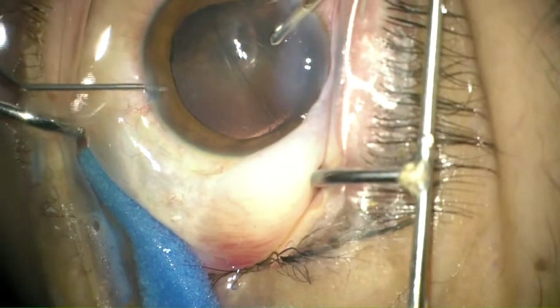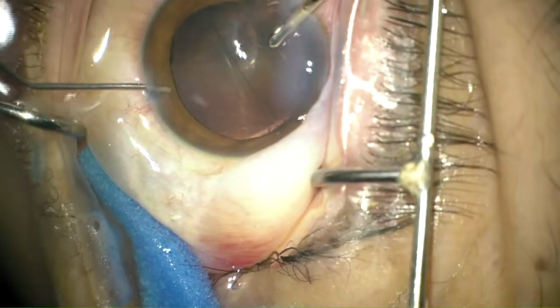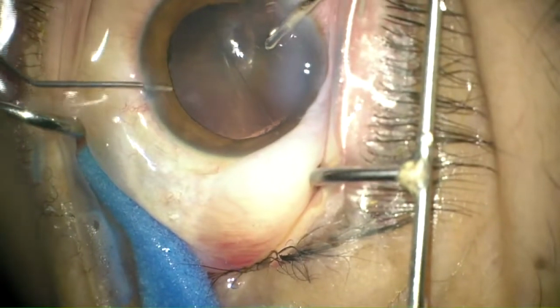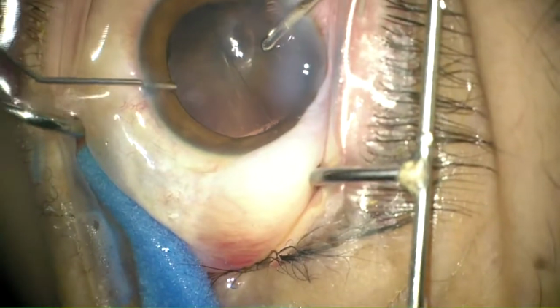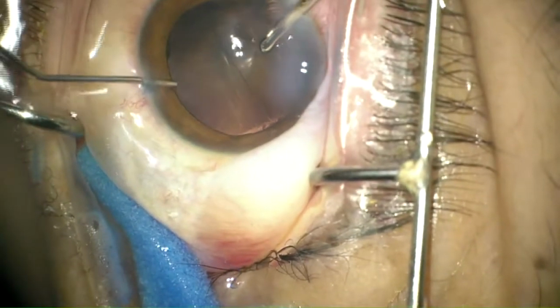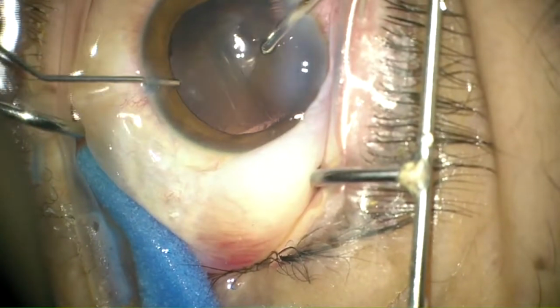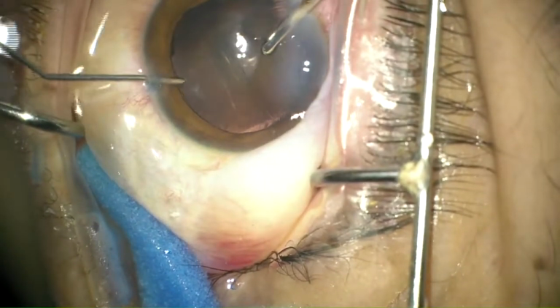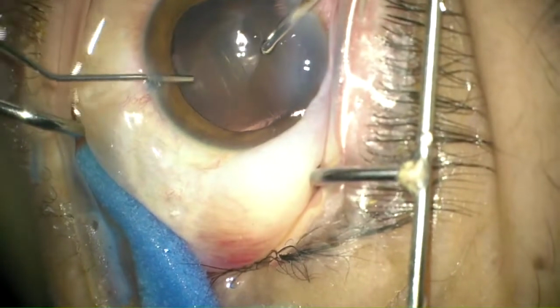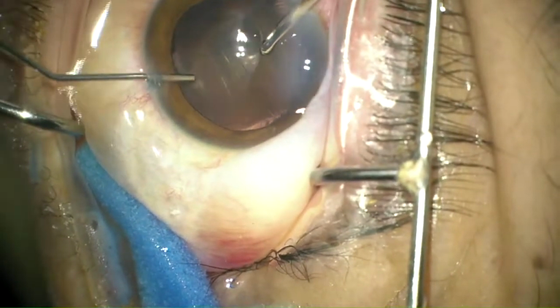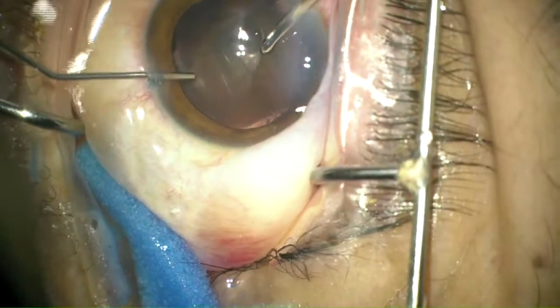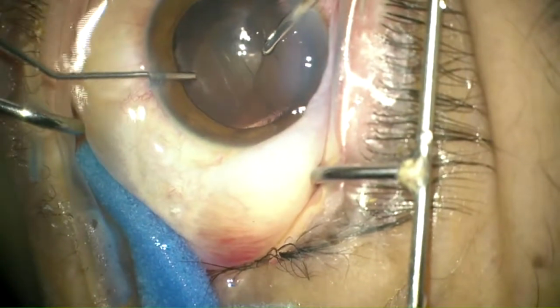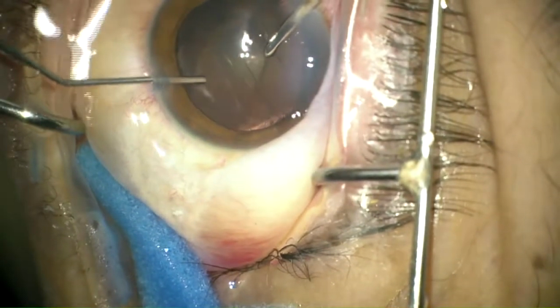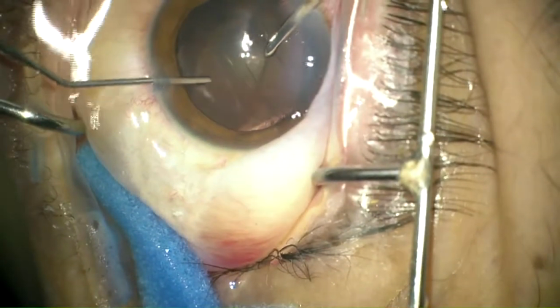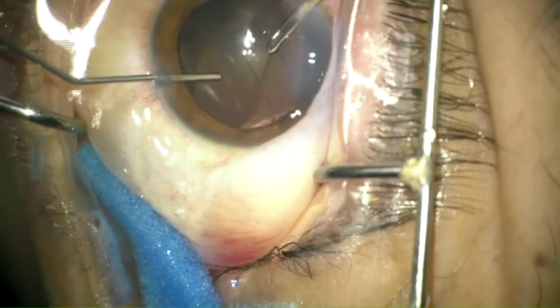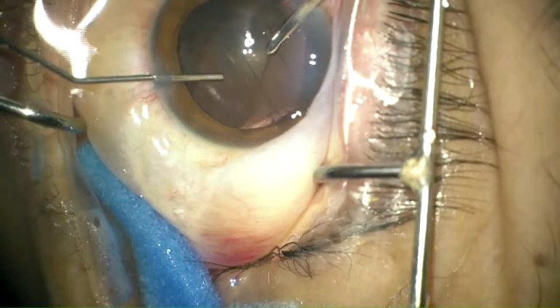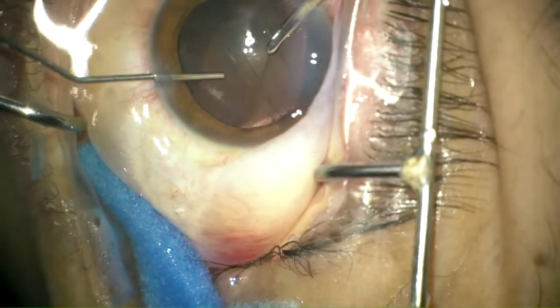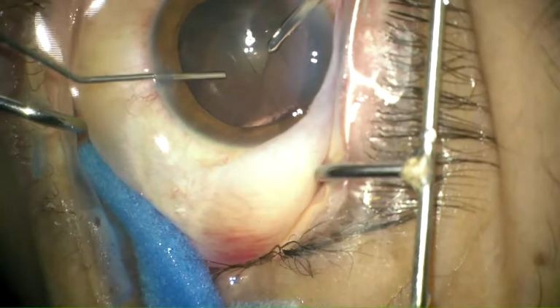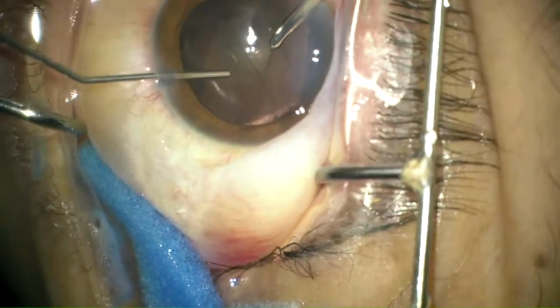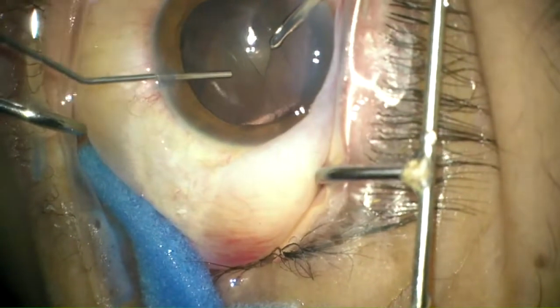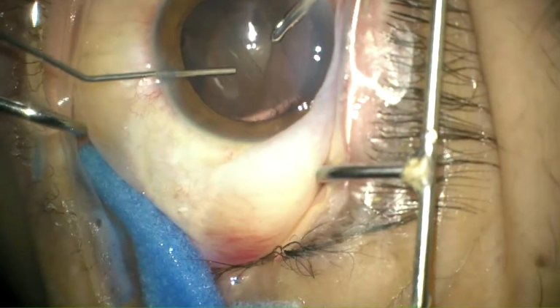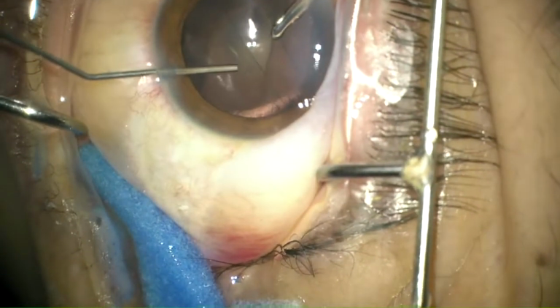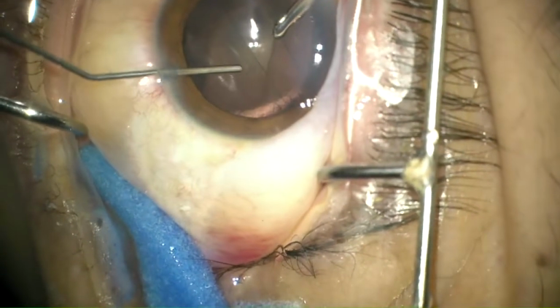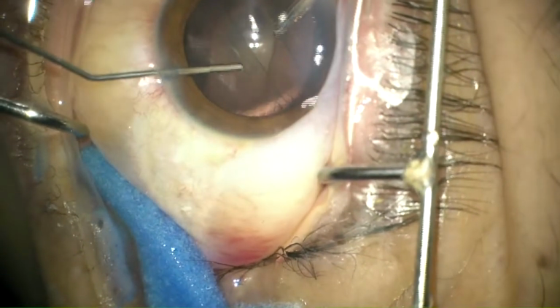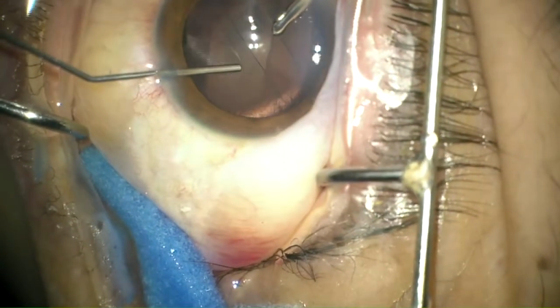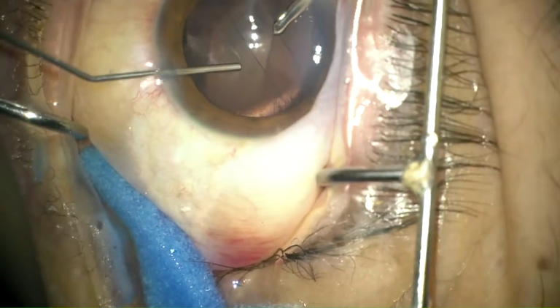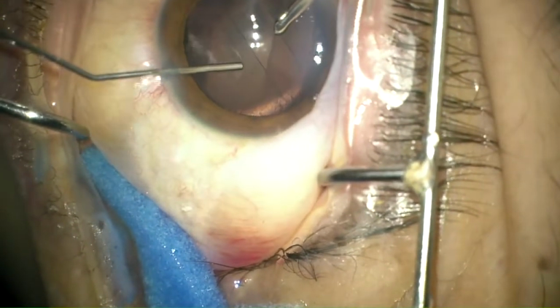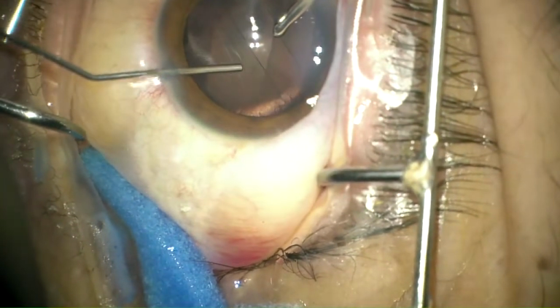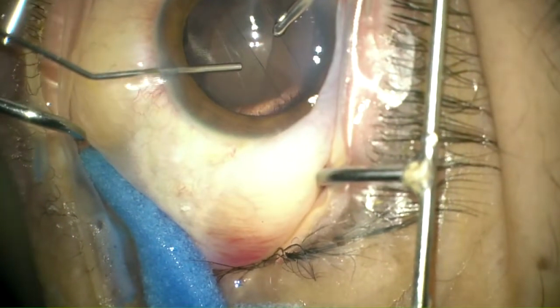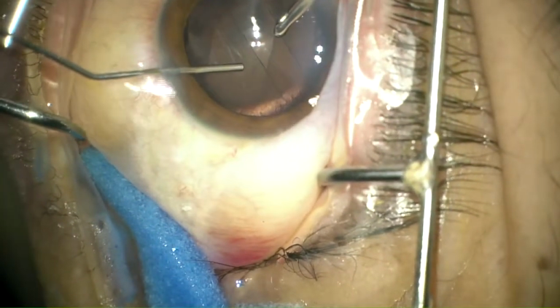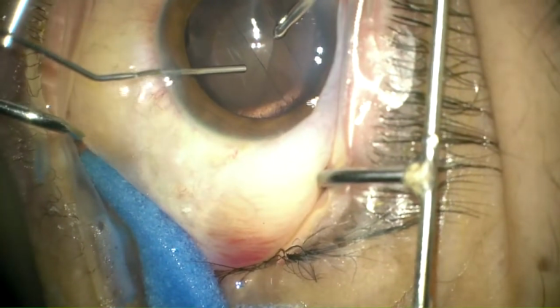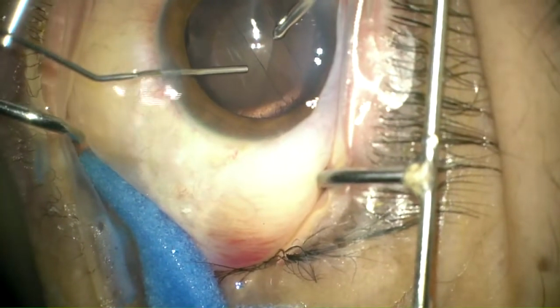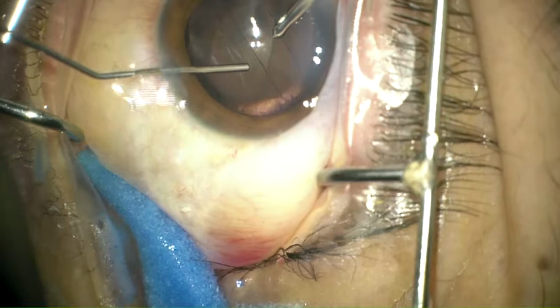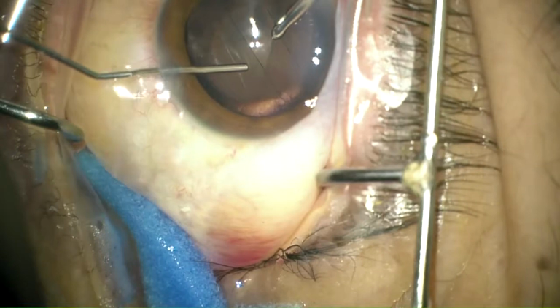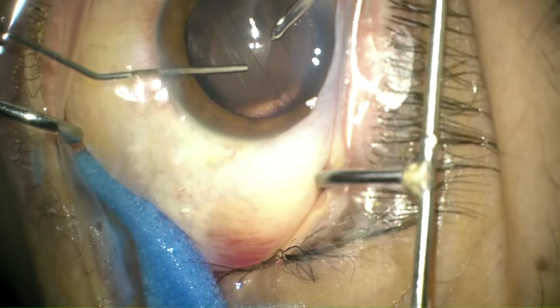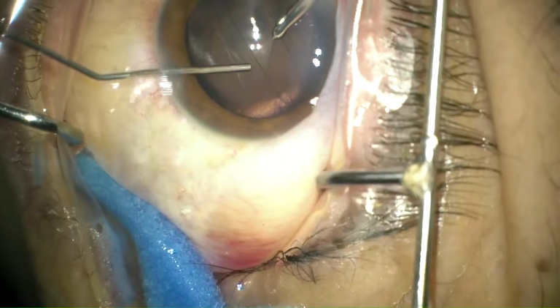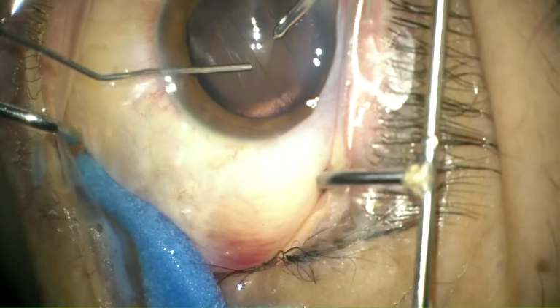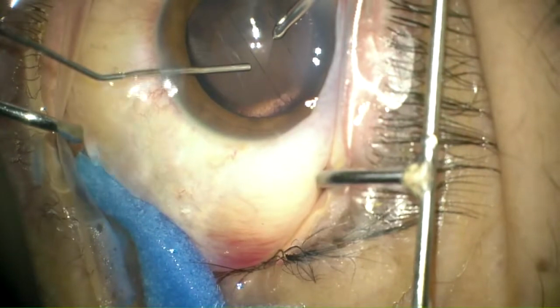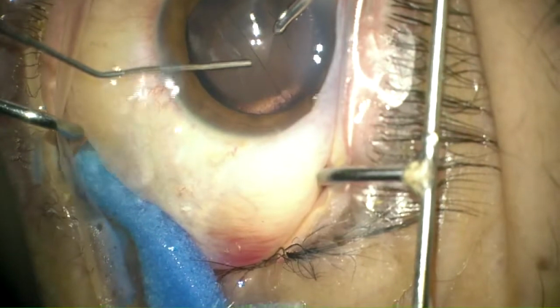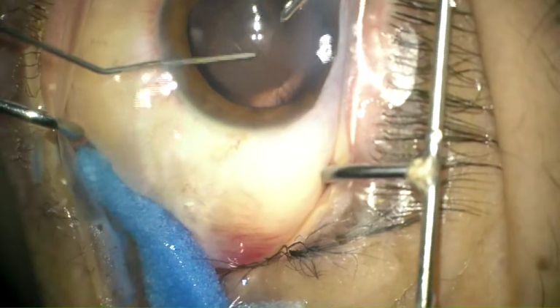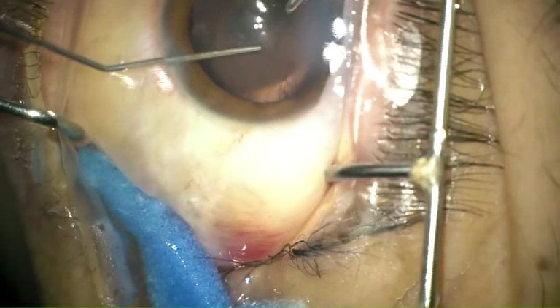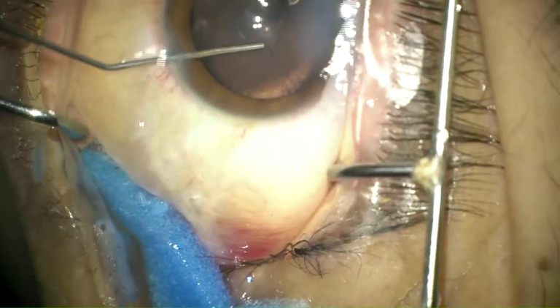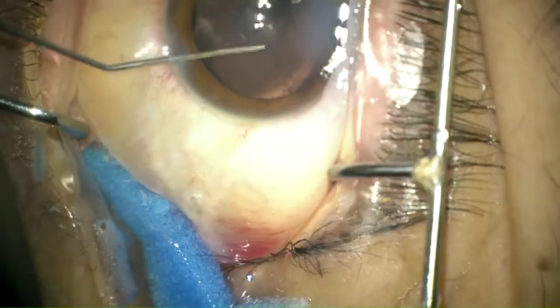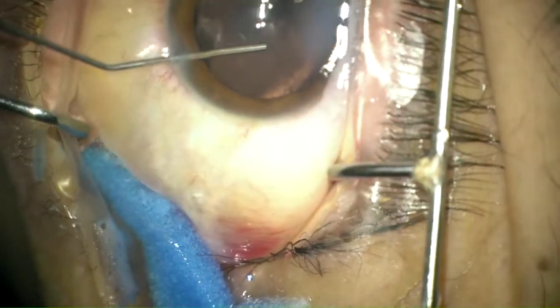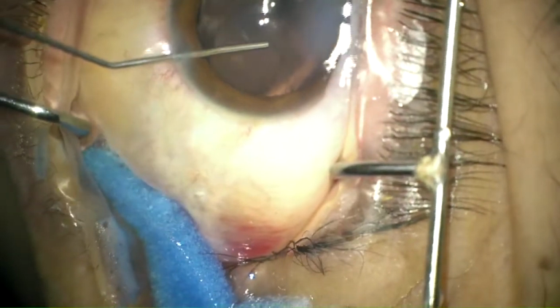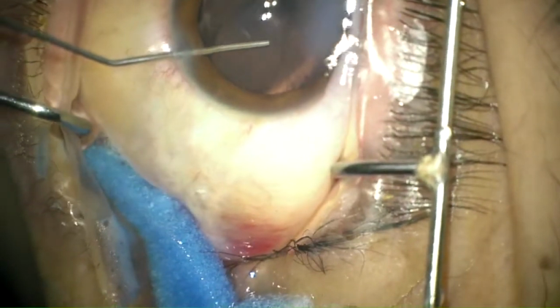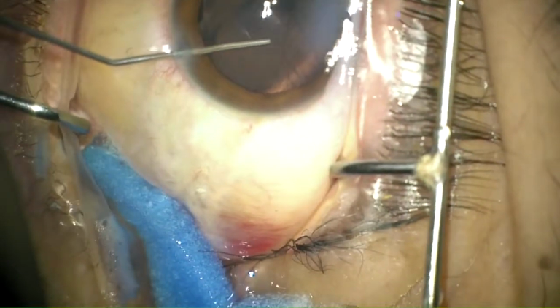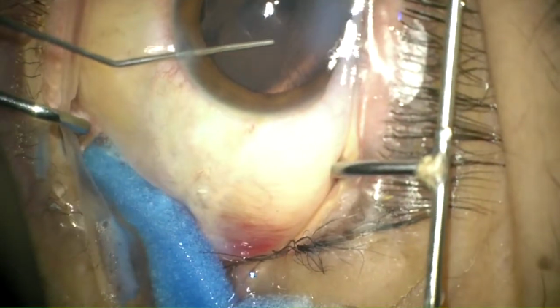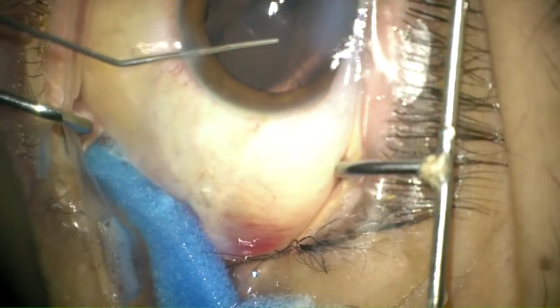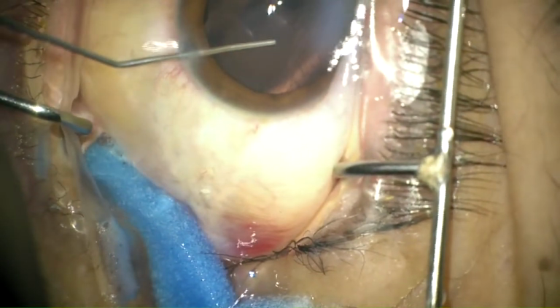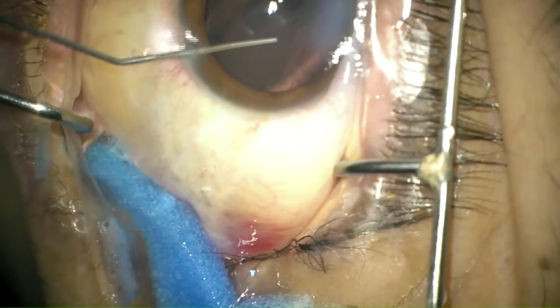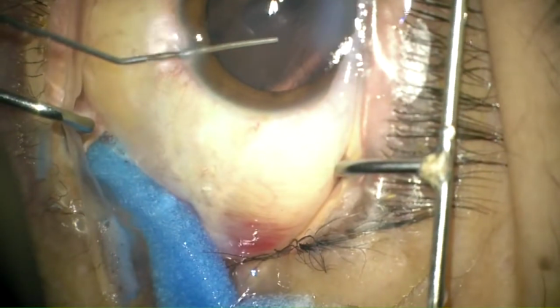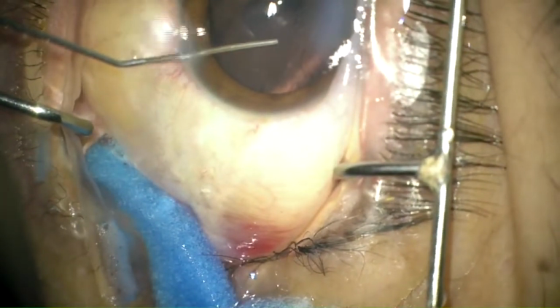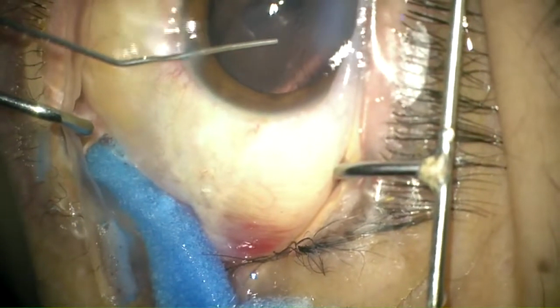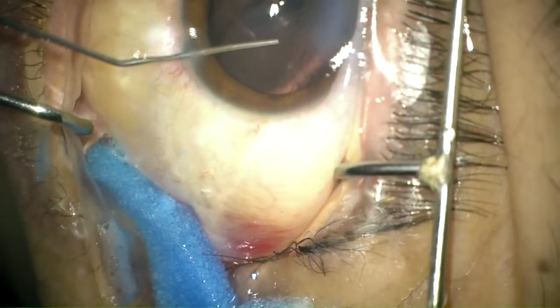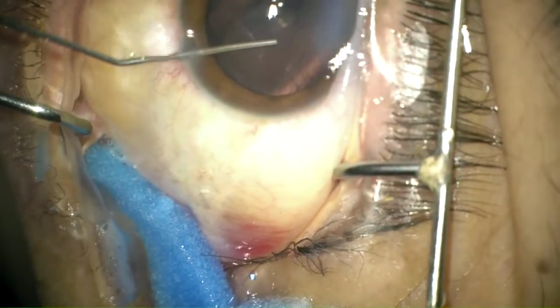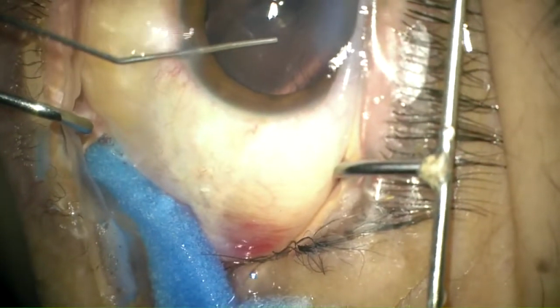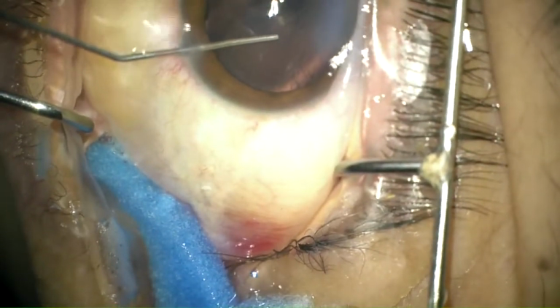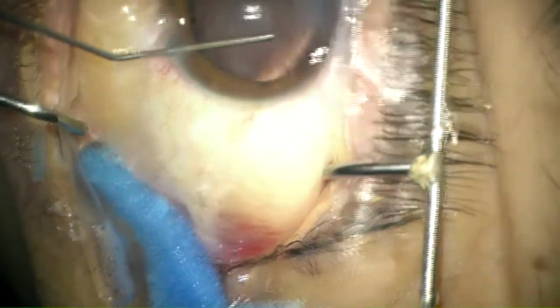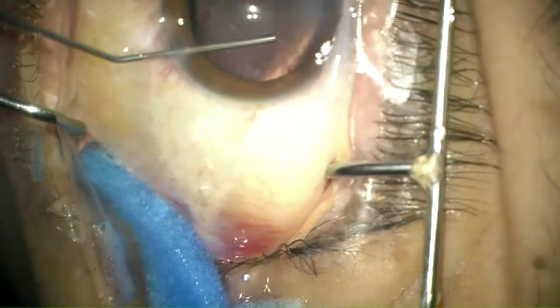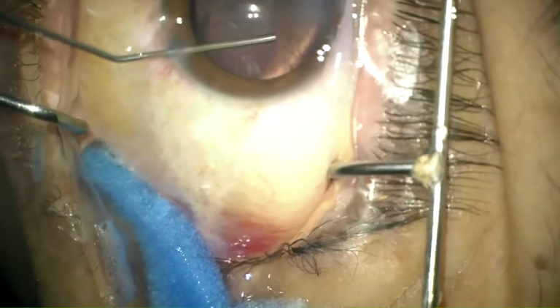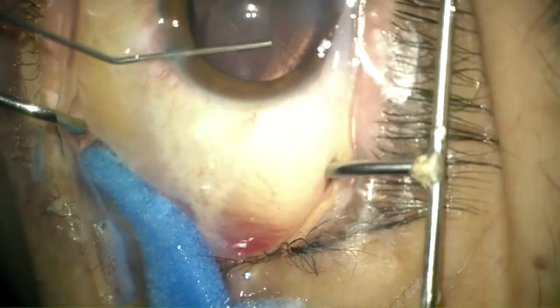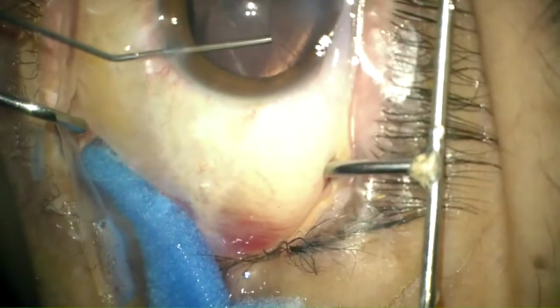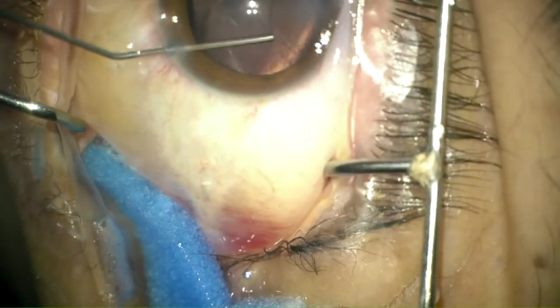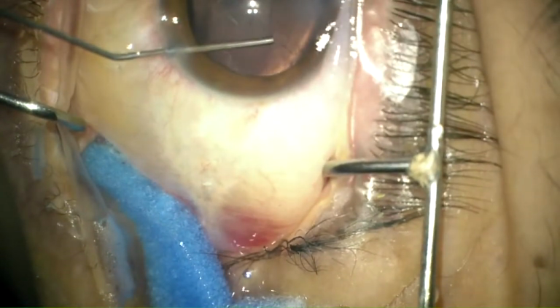Again, you can notice that we are injecting viscoelastic substance before going out with the irrigating cannula, maintaining the anterior chamber.